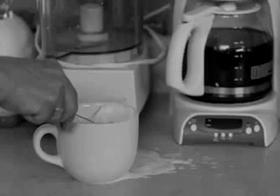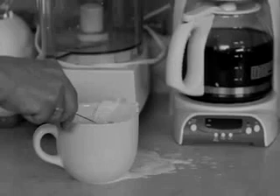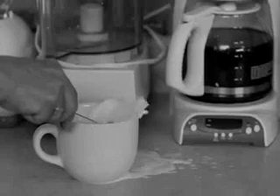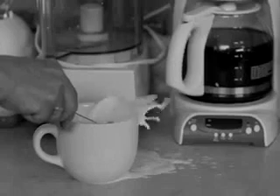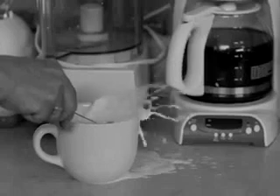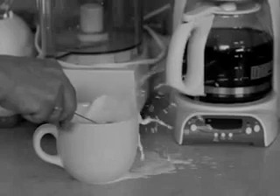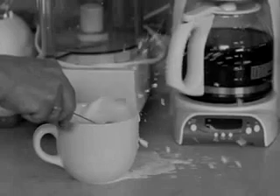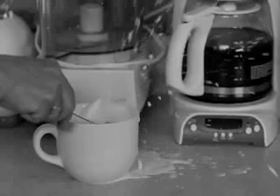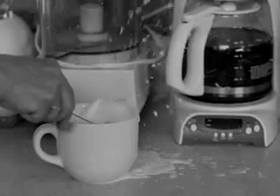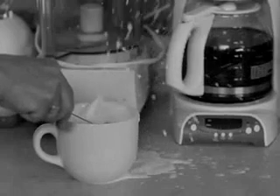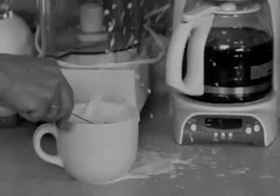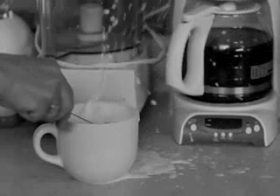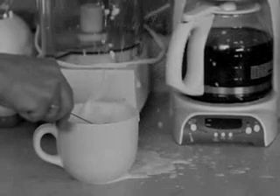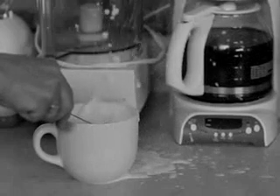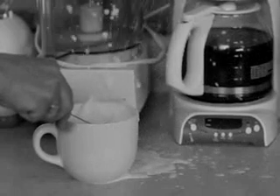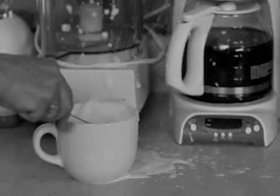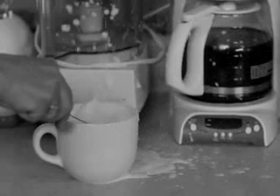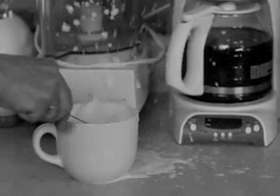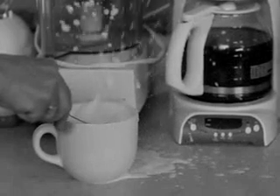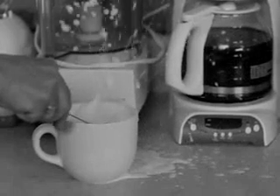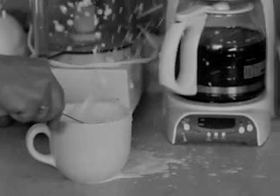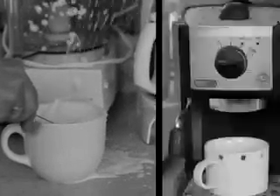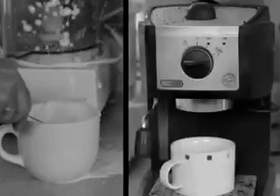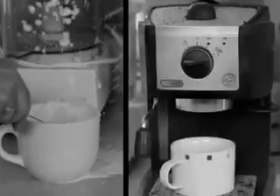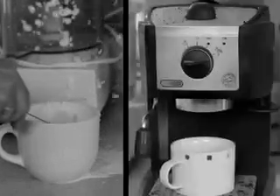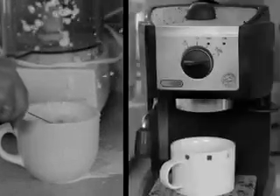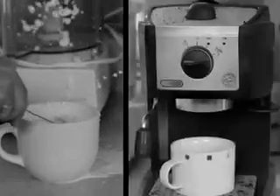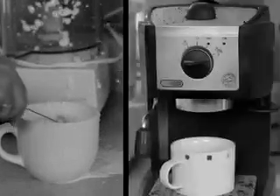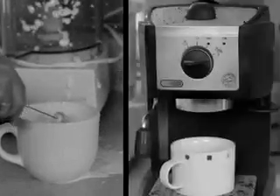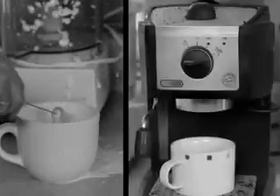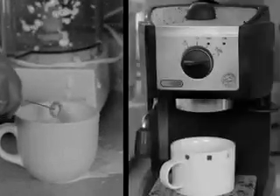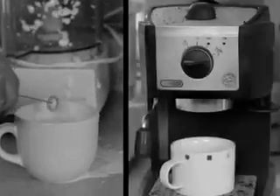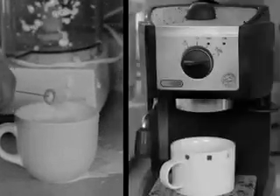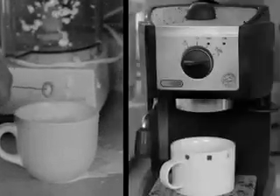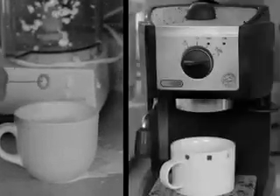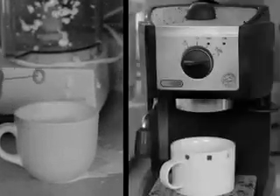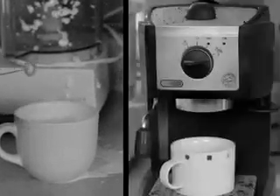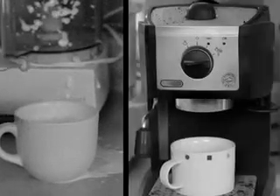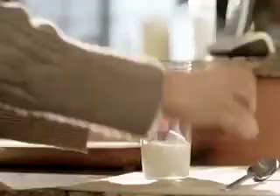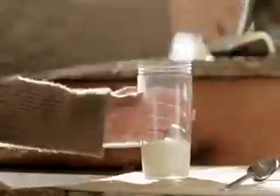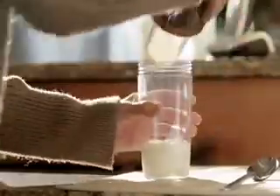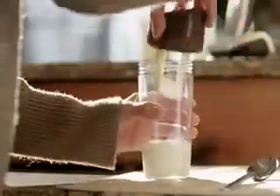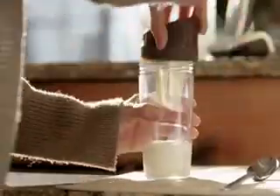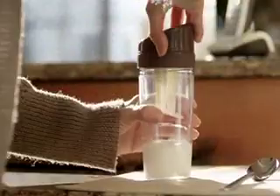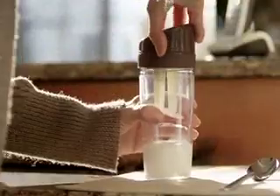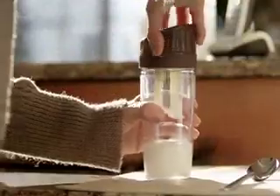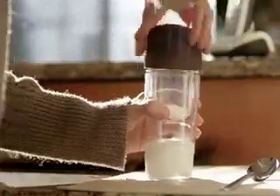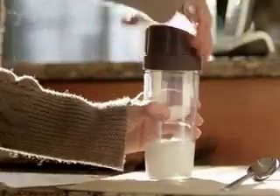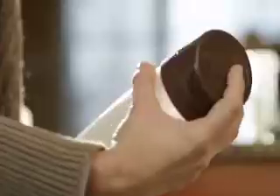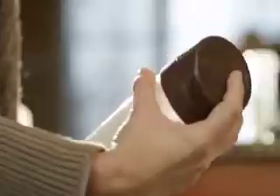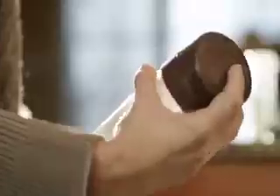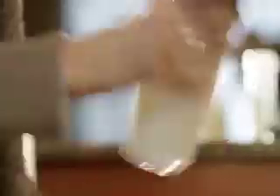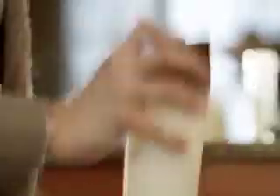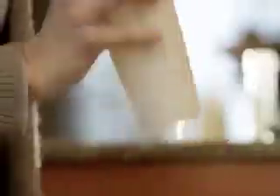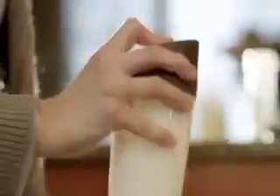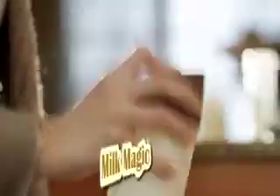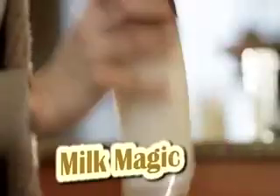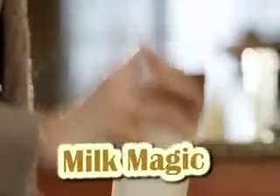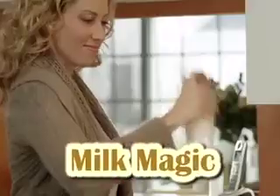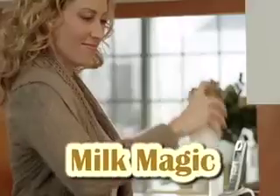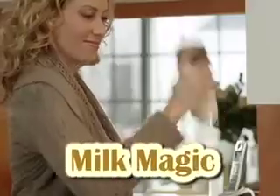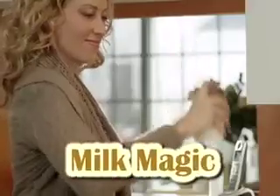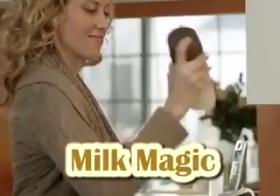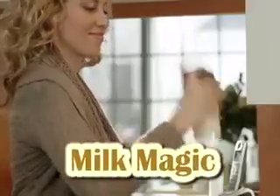Making foam at home is messy and hard to do, even with an expensive machine. But not anymore. Introducing Milk Magic.